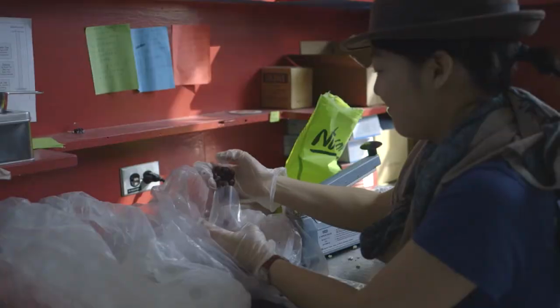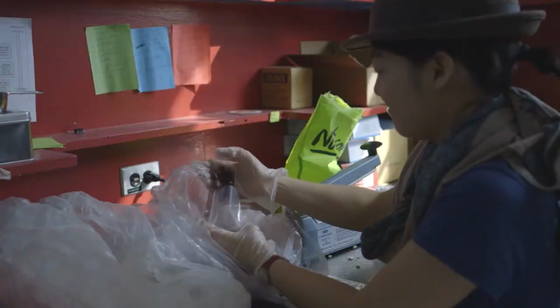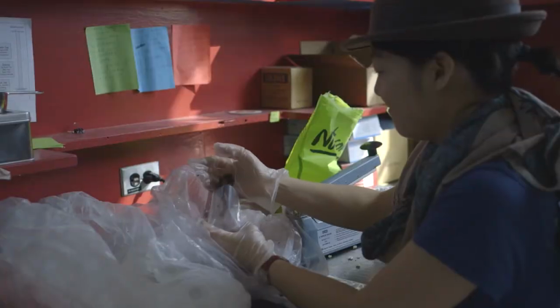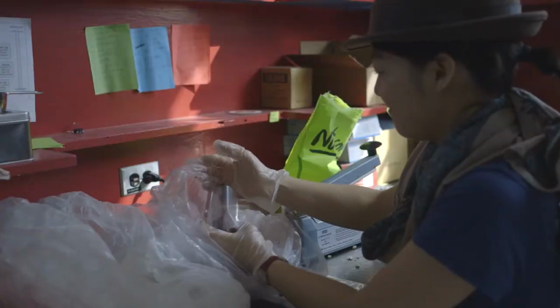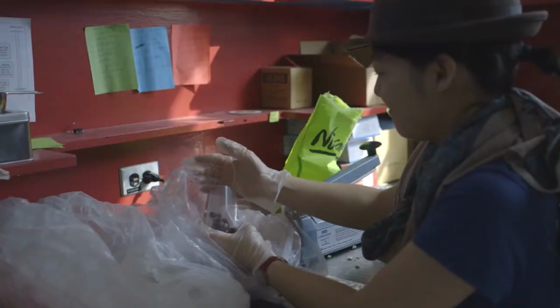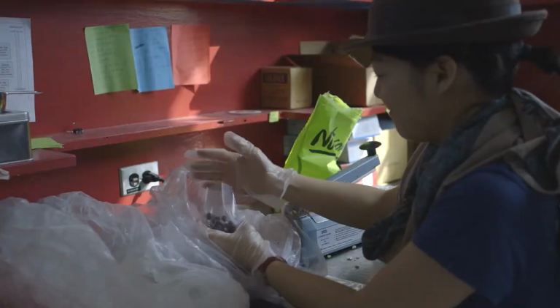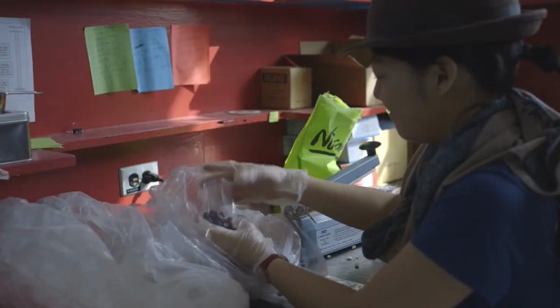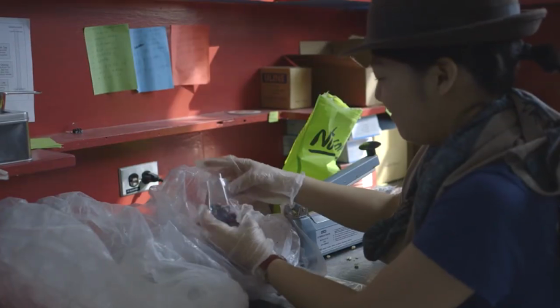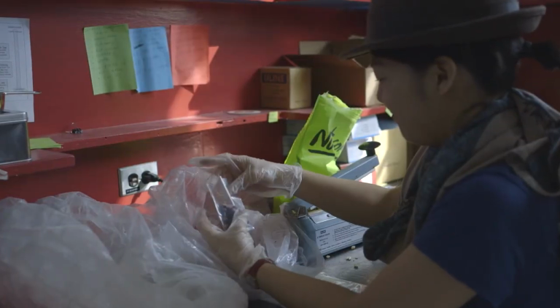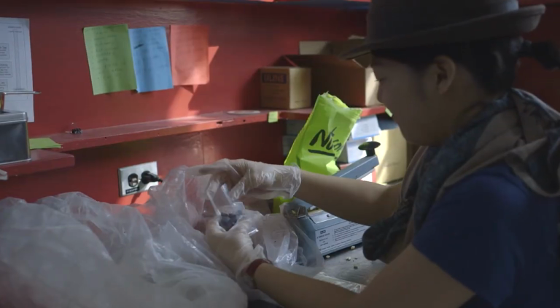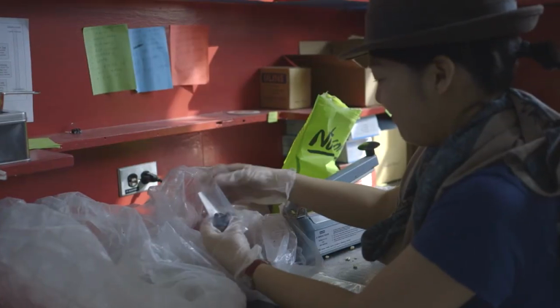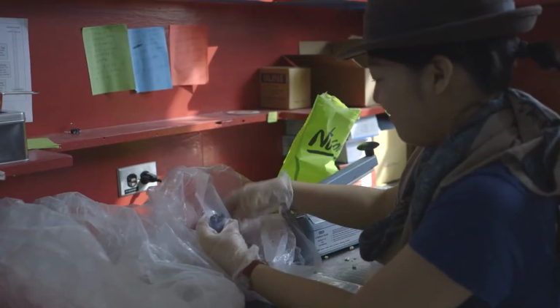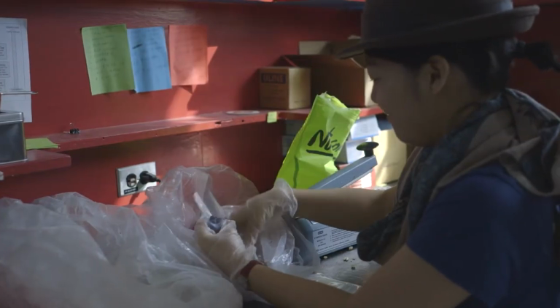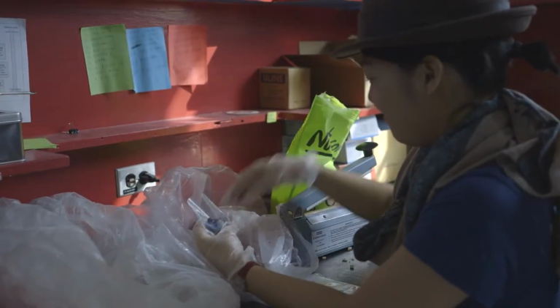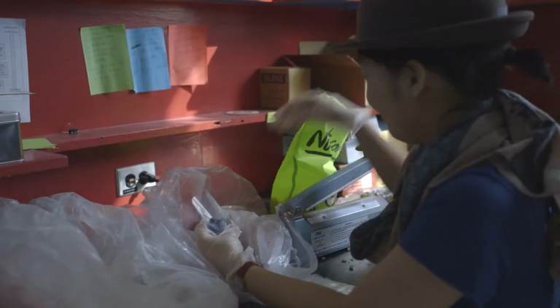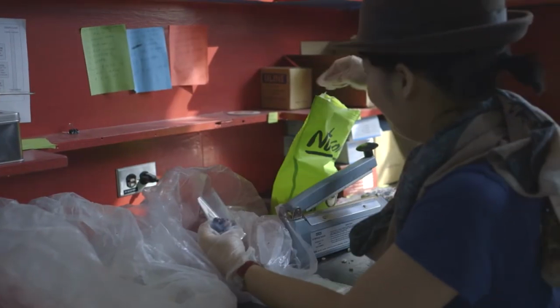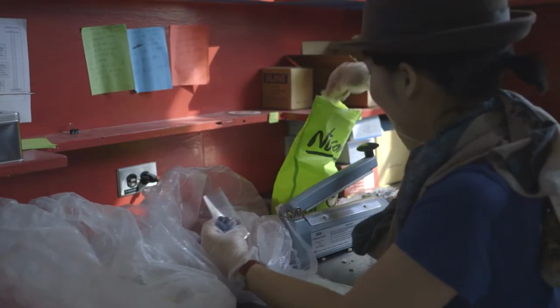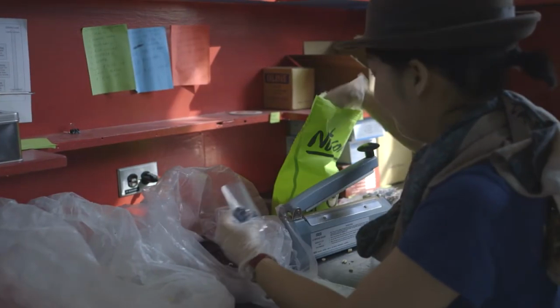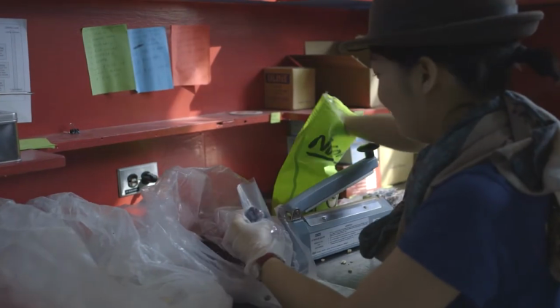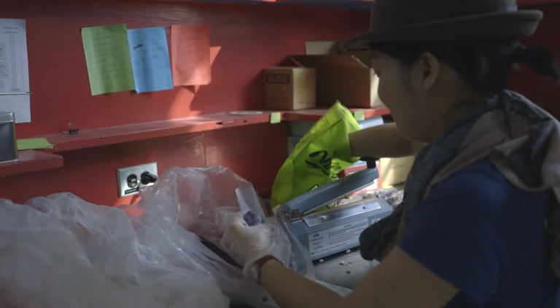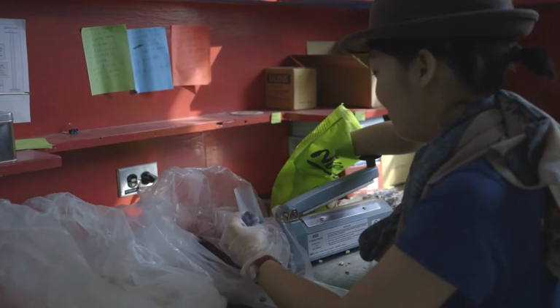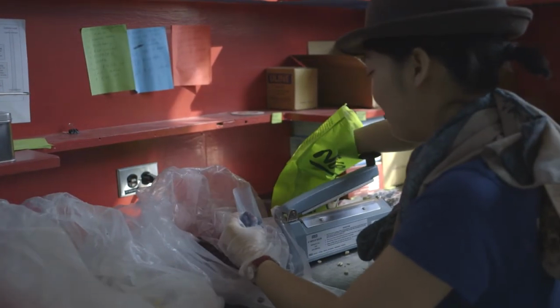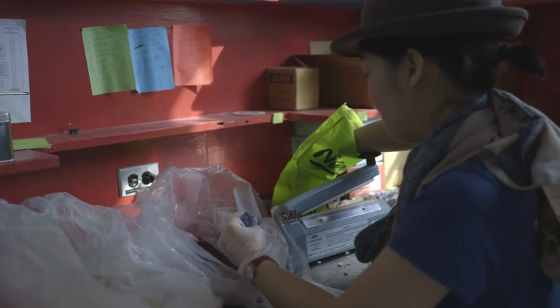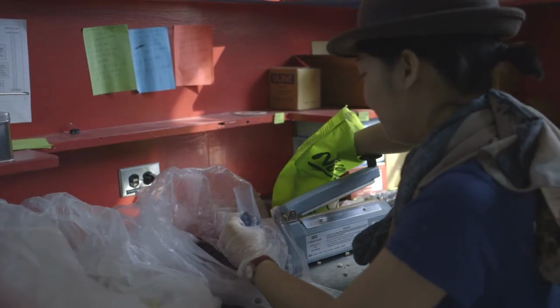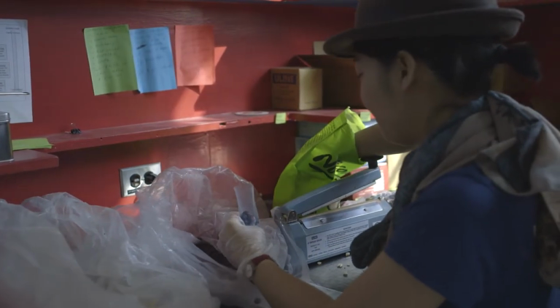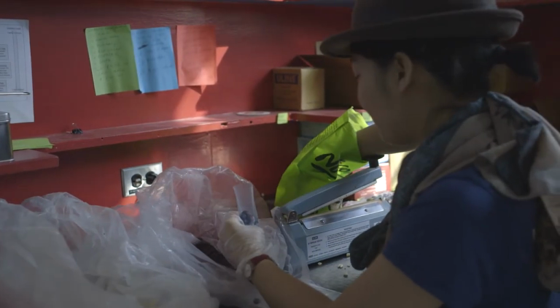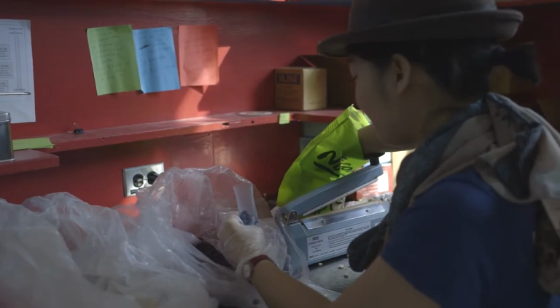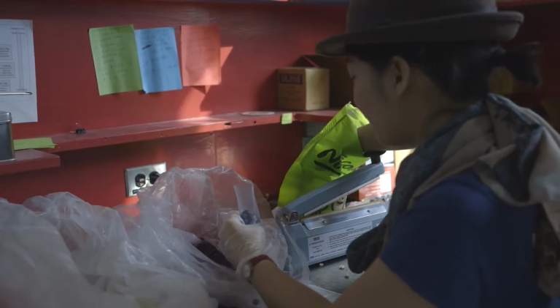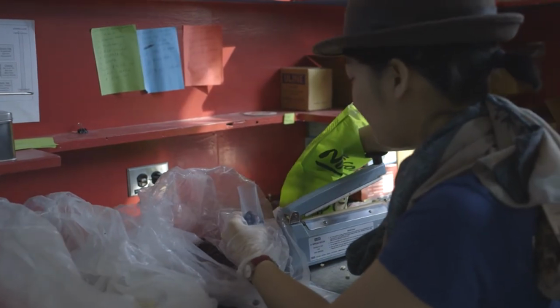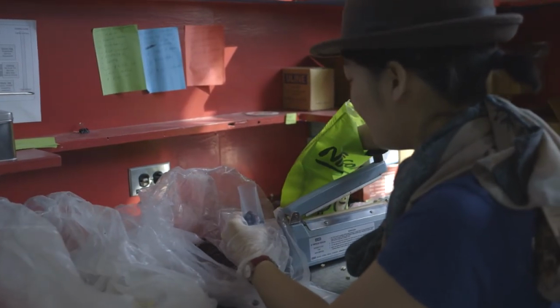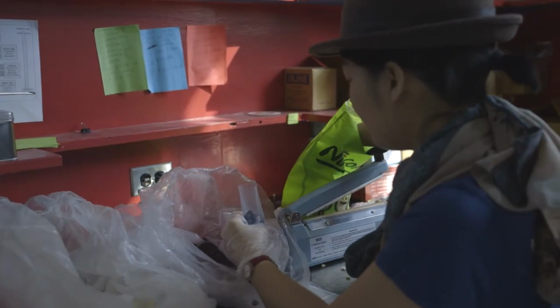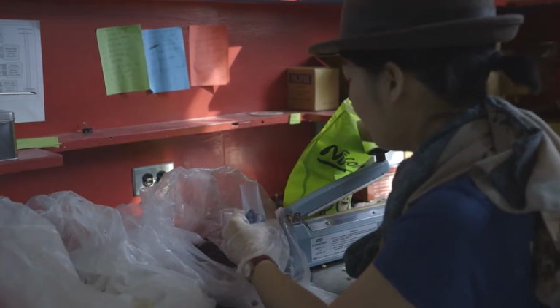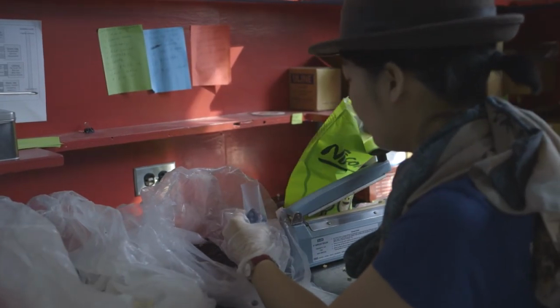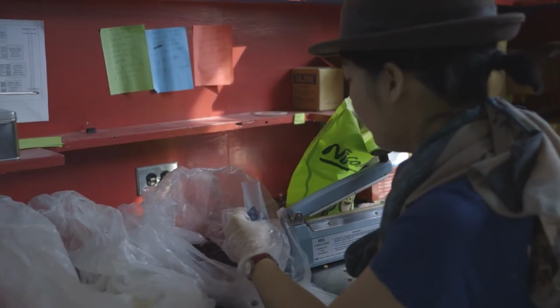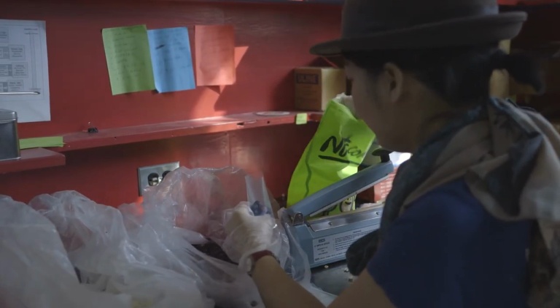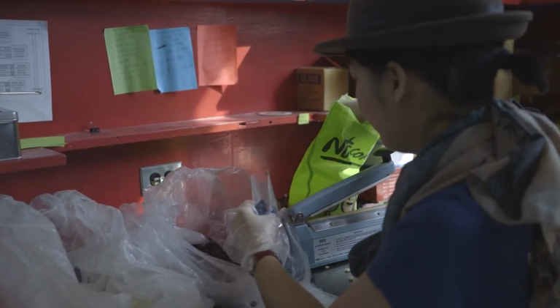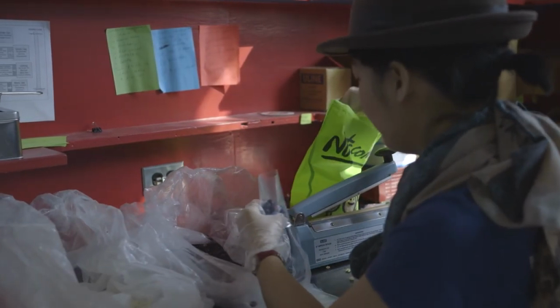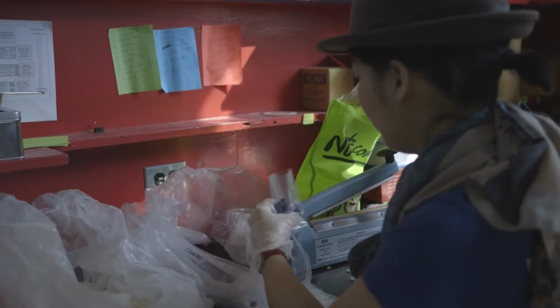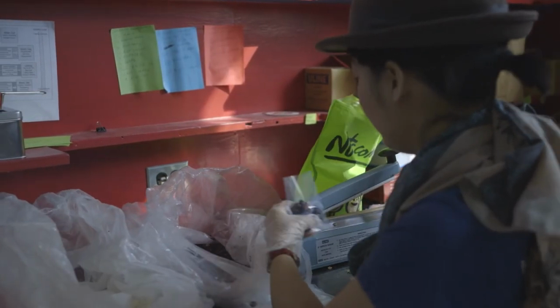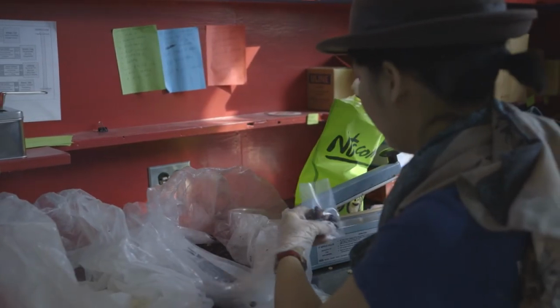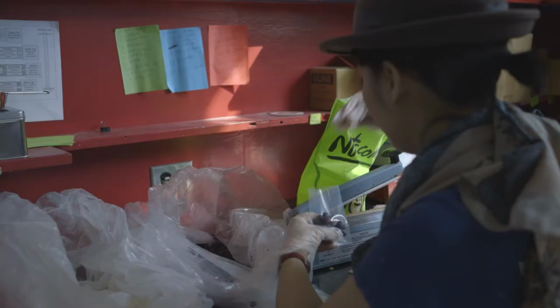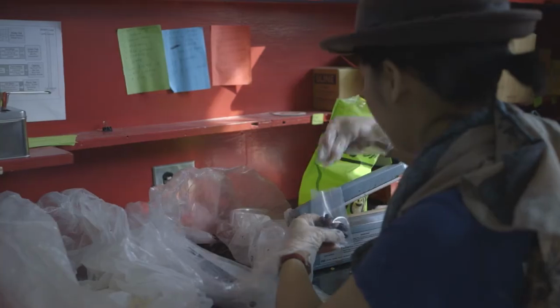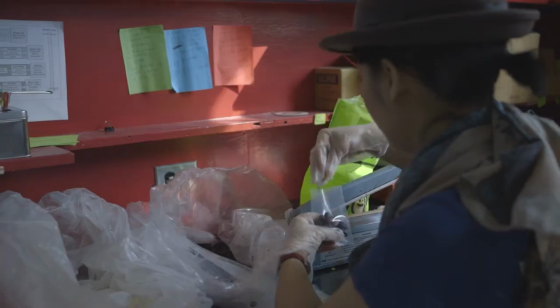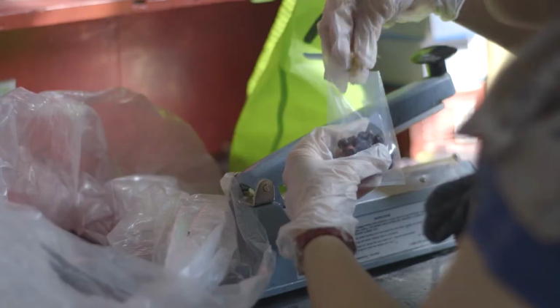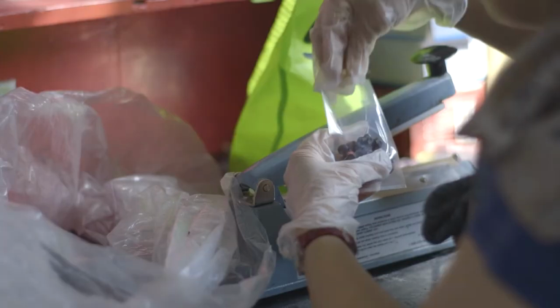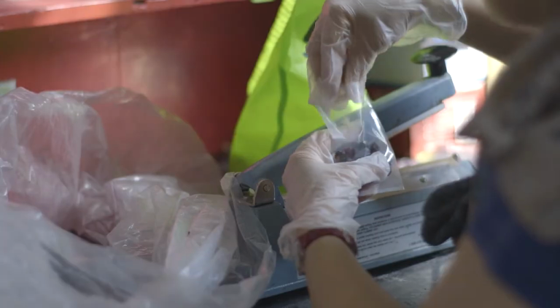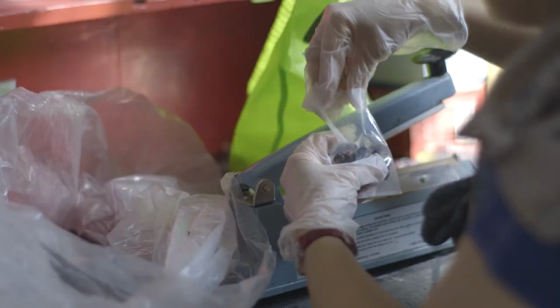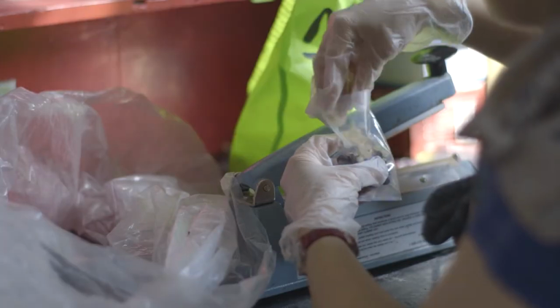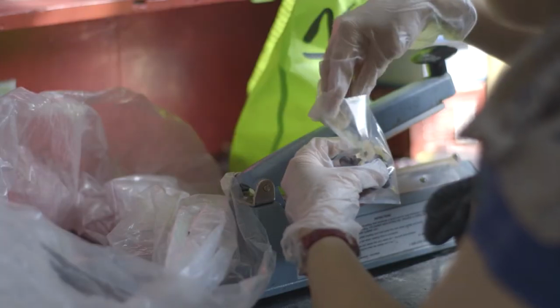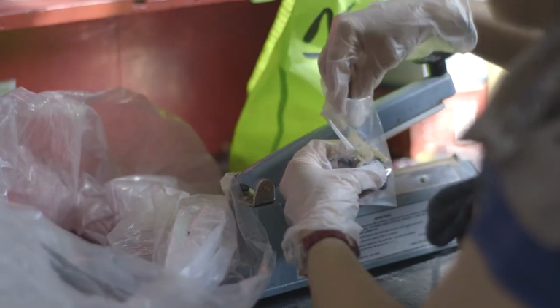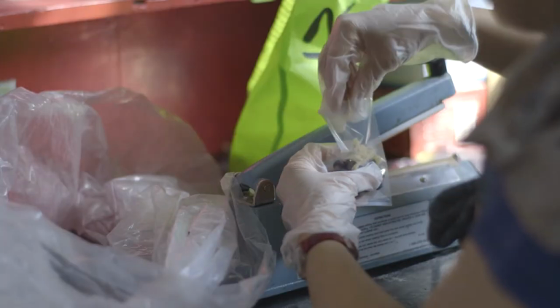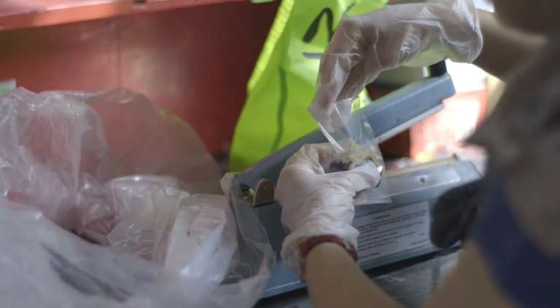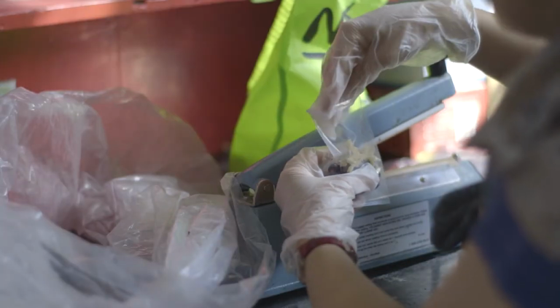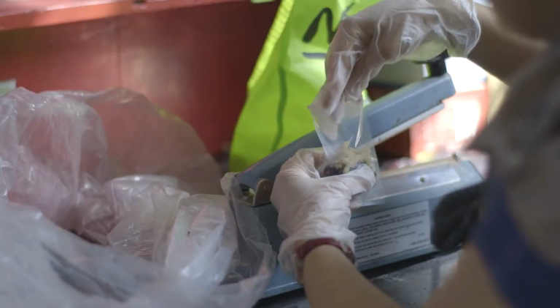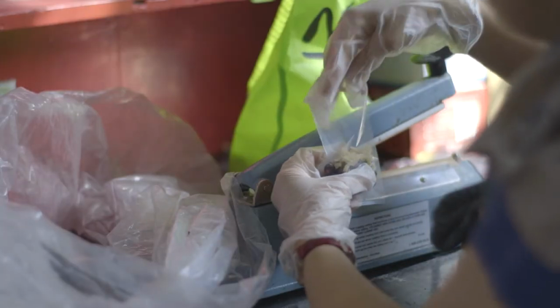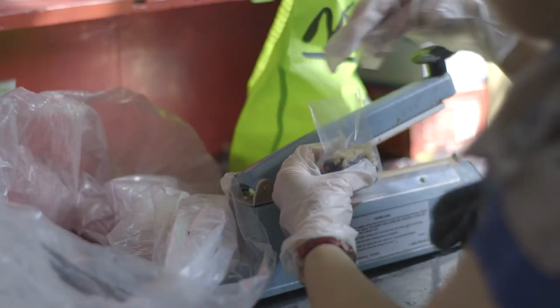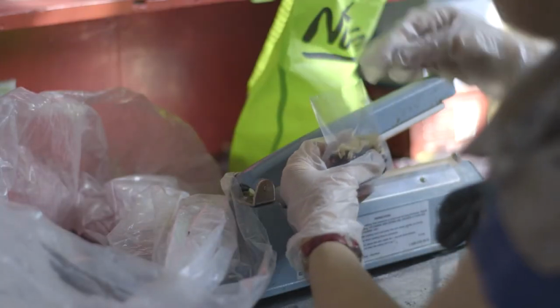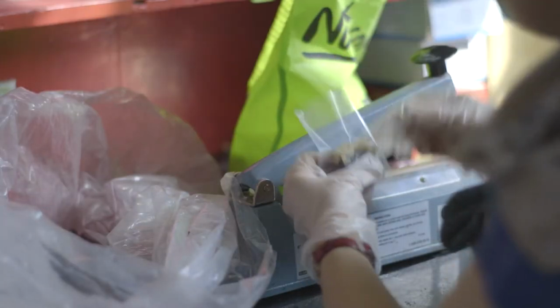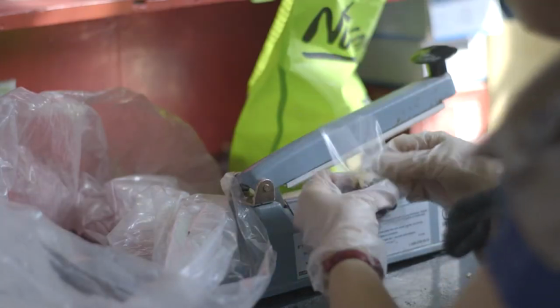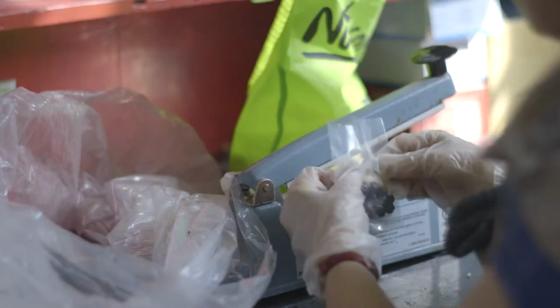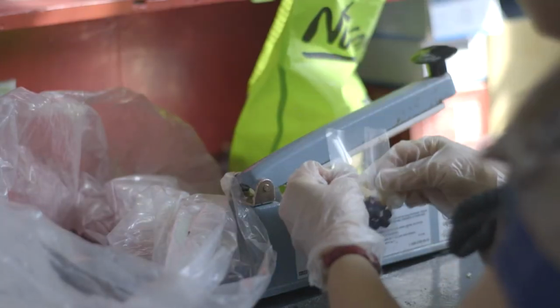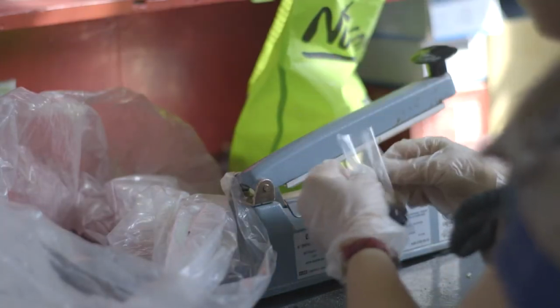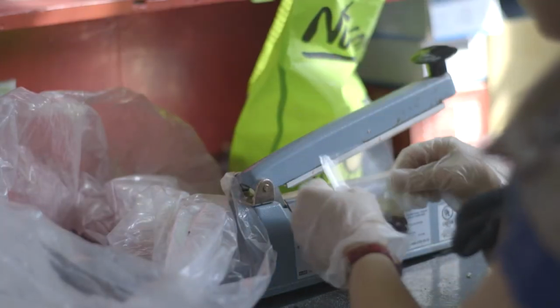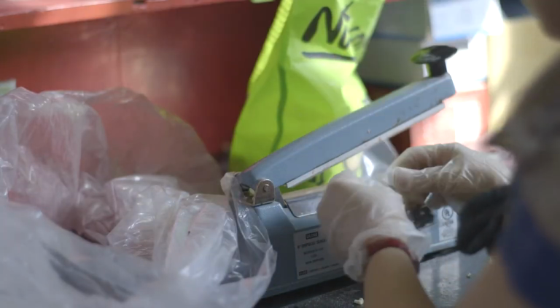We handcraft each and every homebrew kit using components sourced in the USA, many right here in New York City.